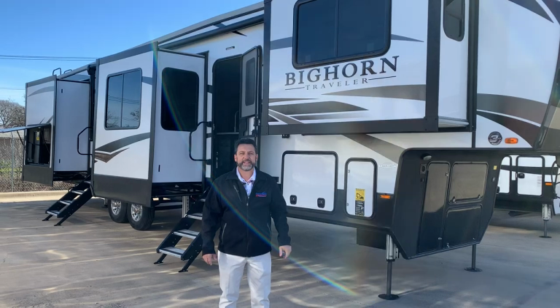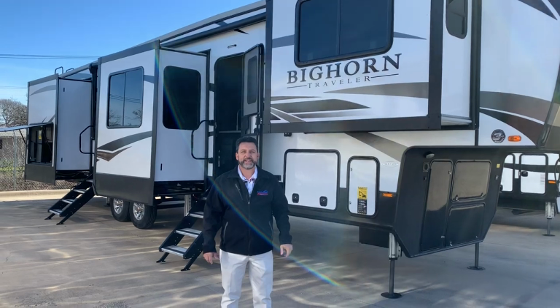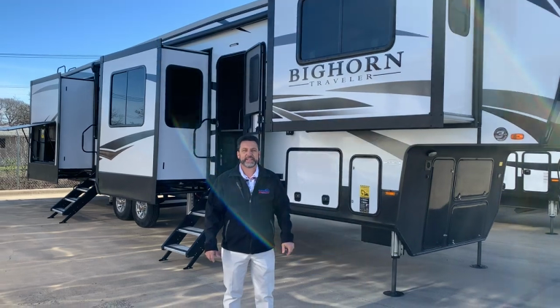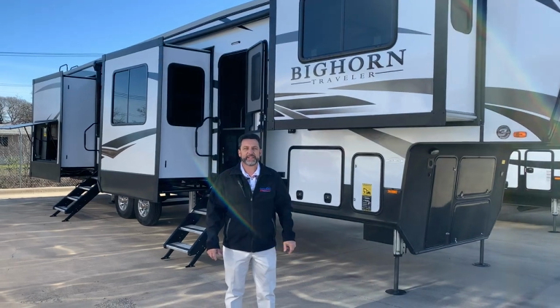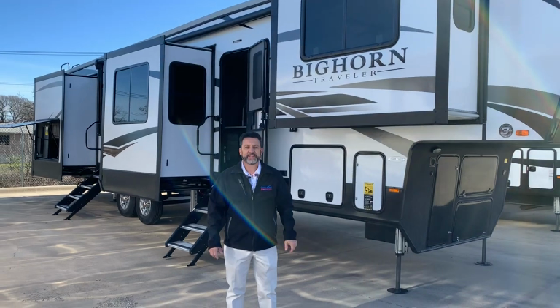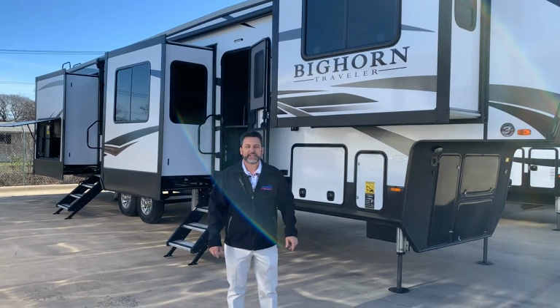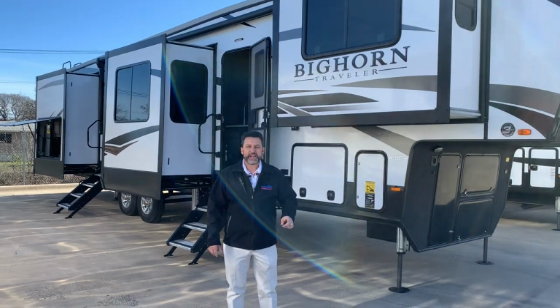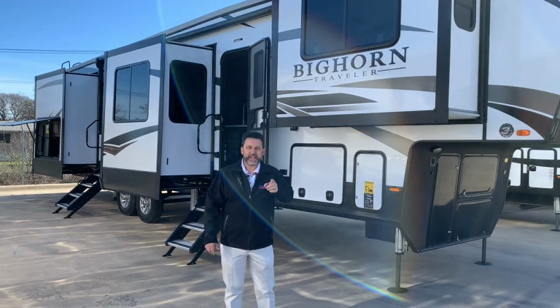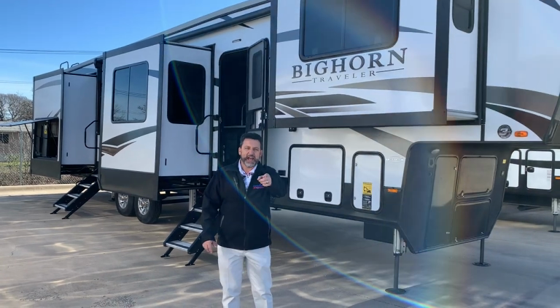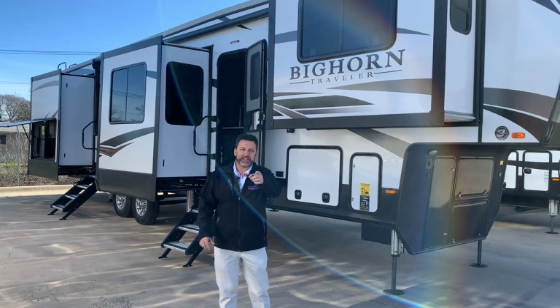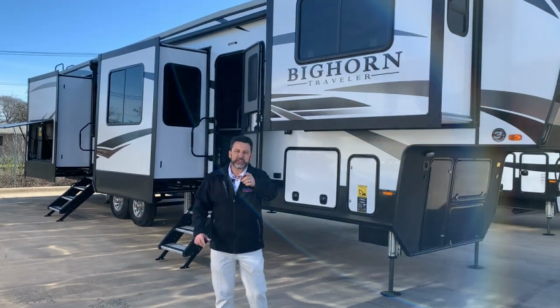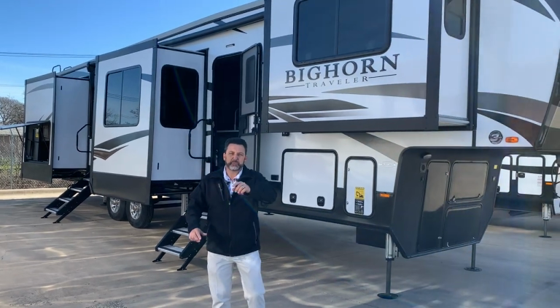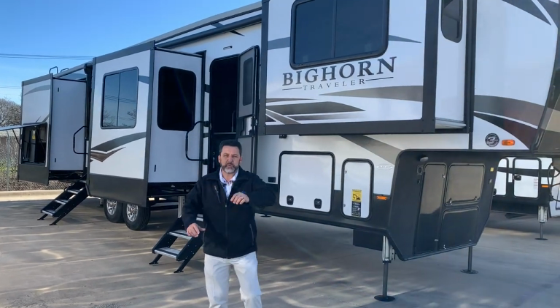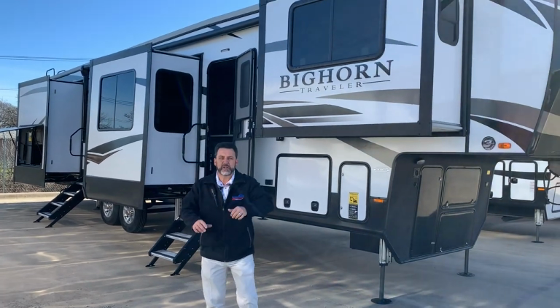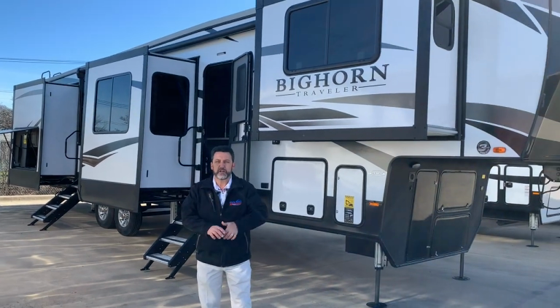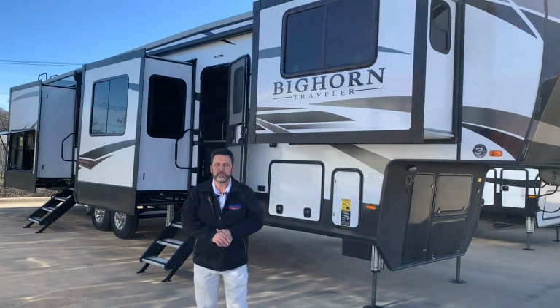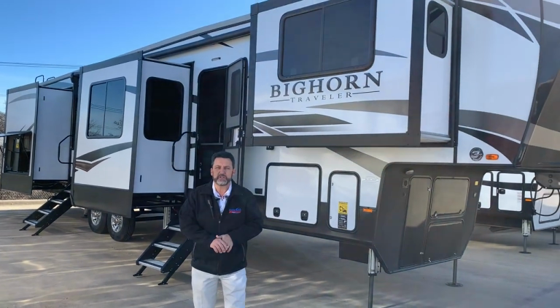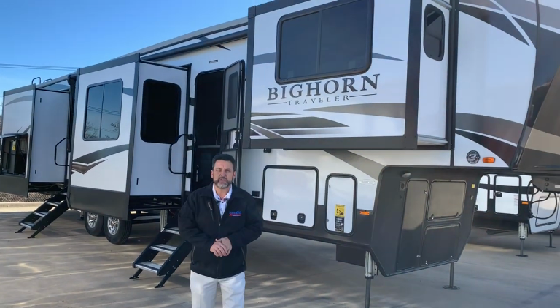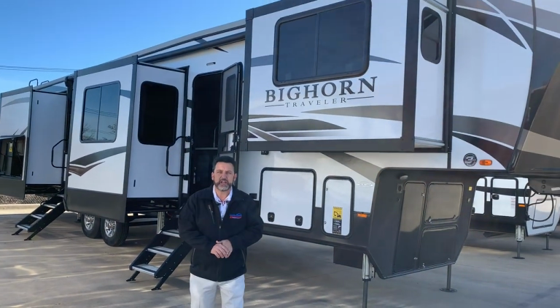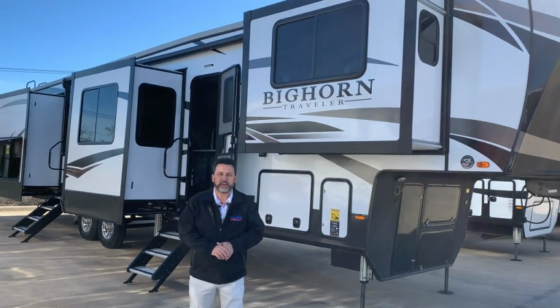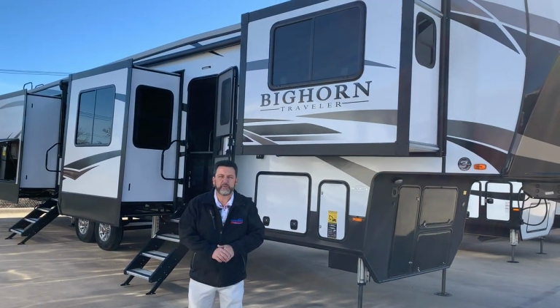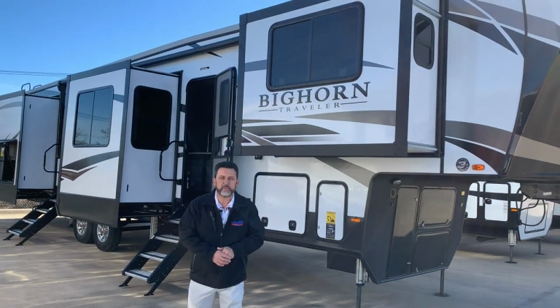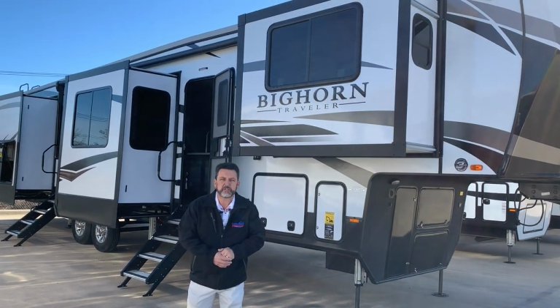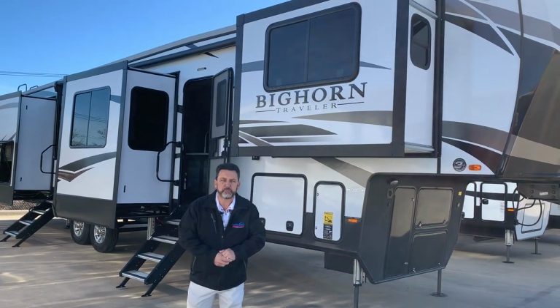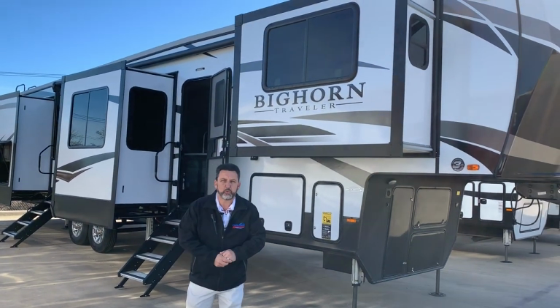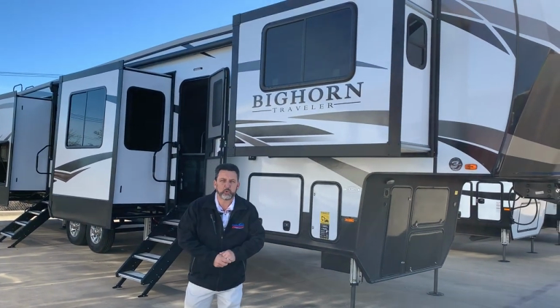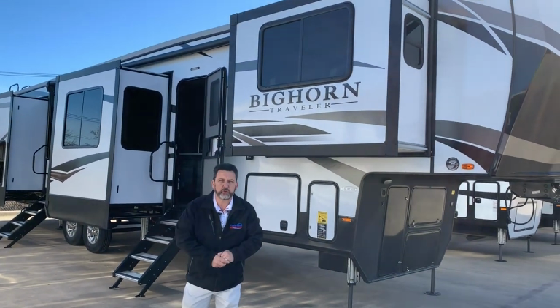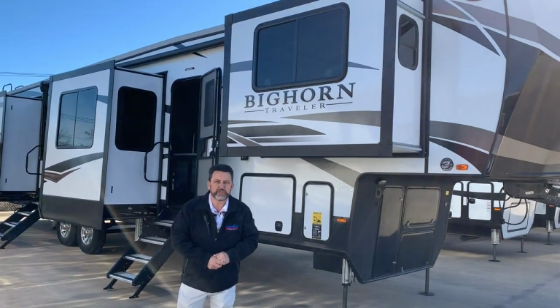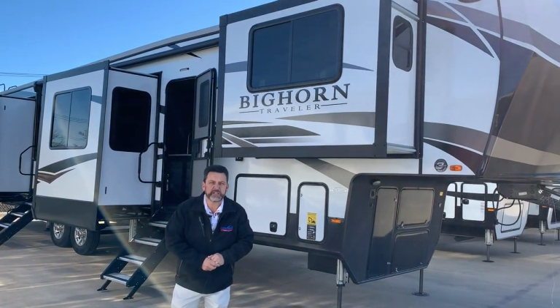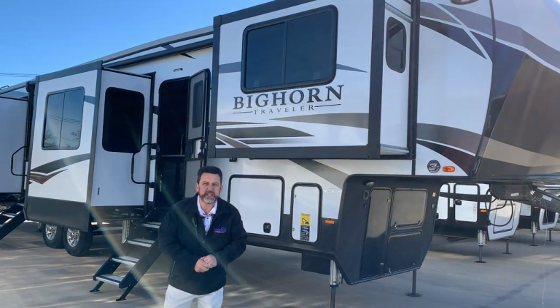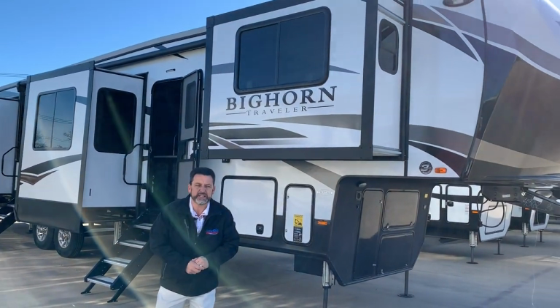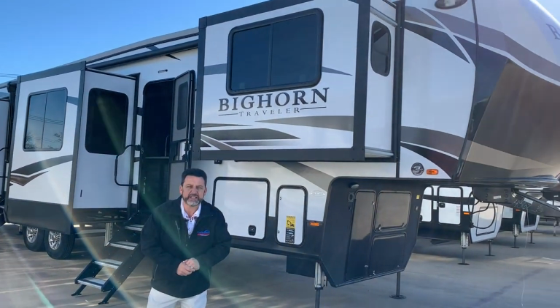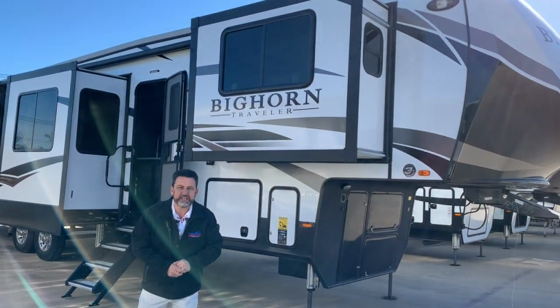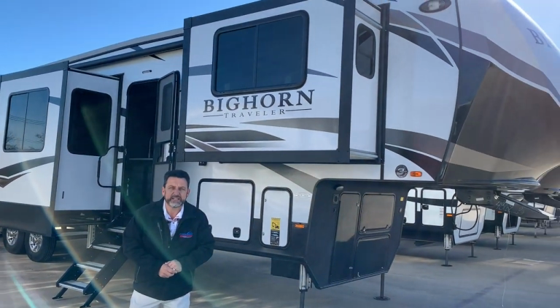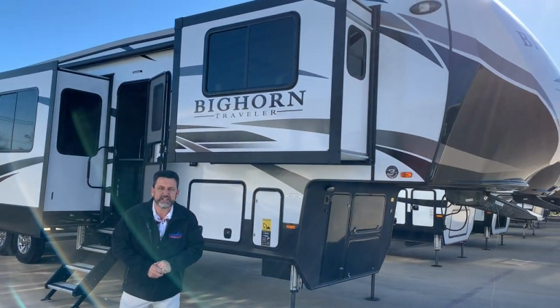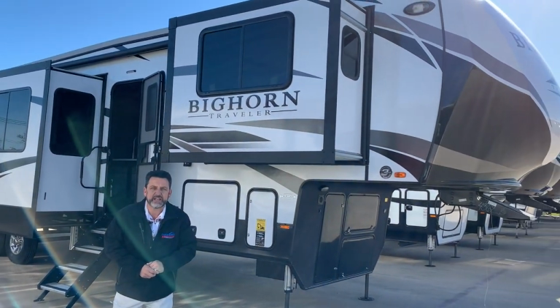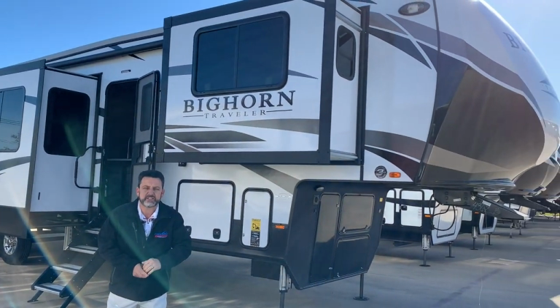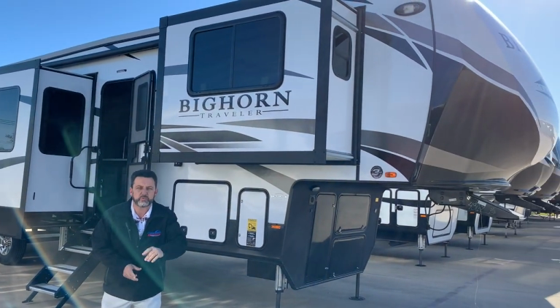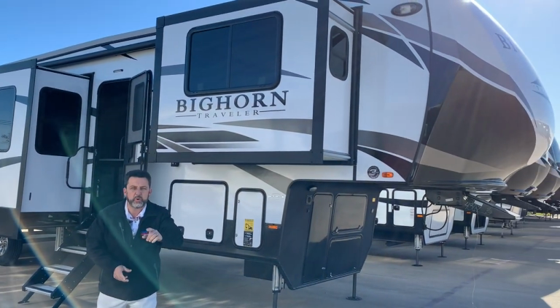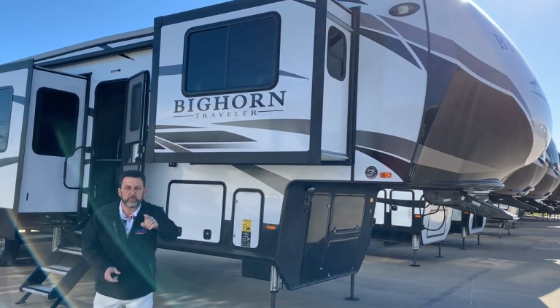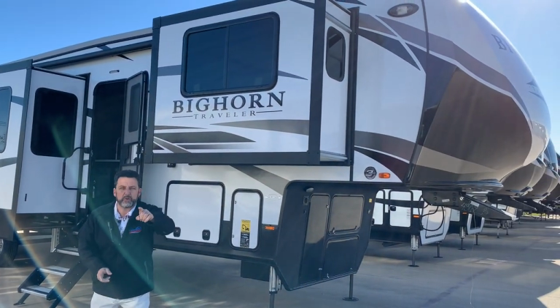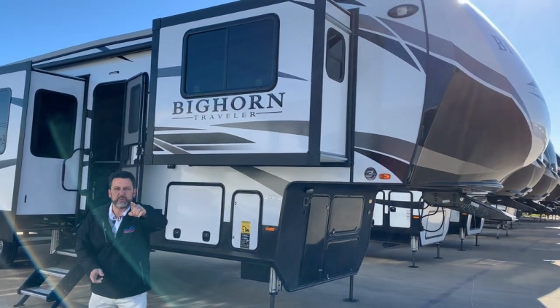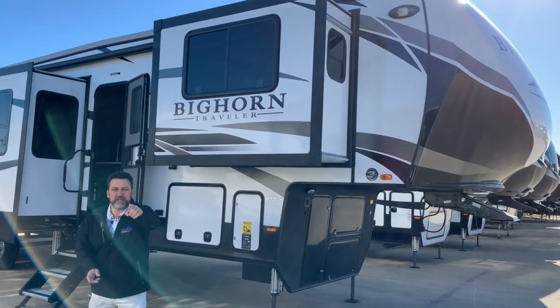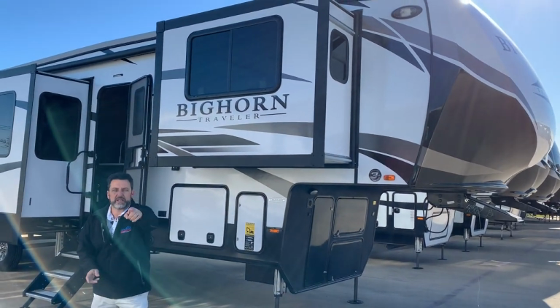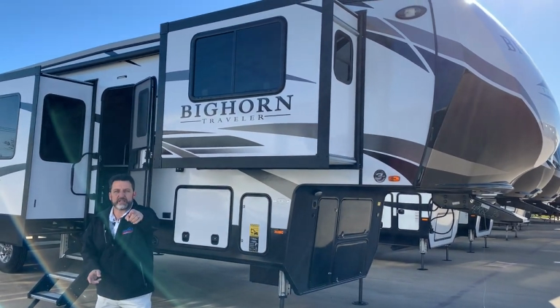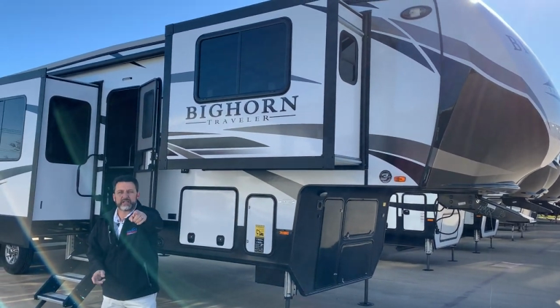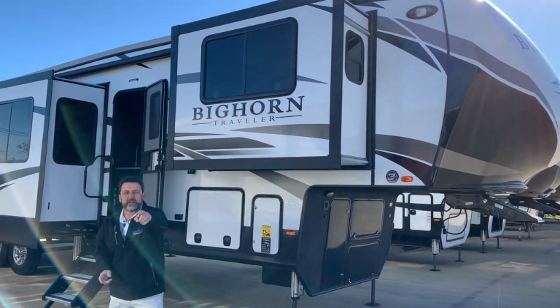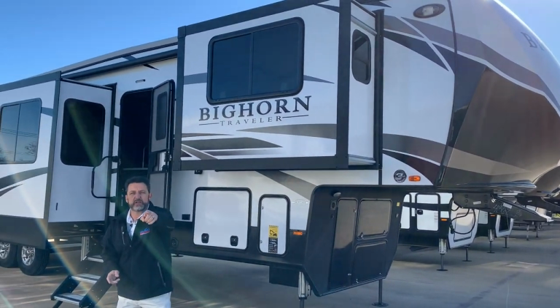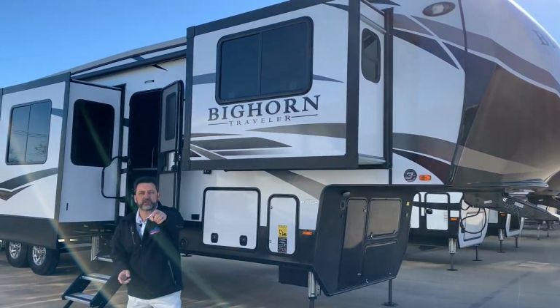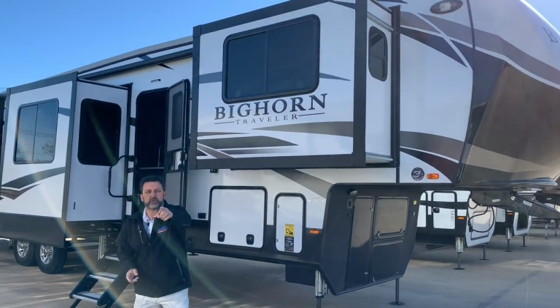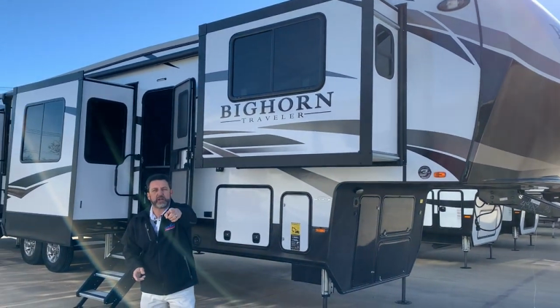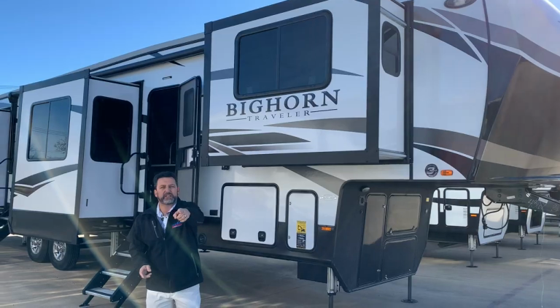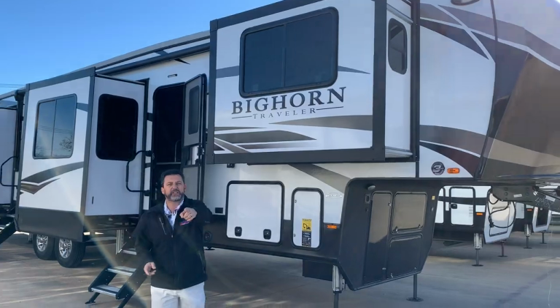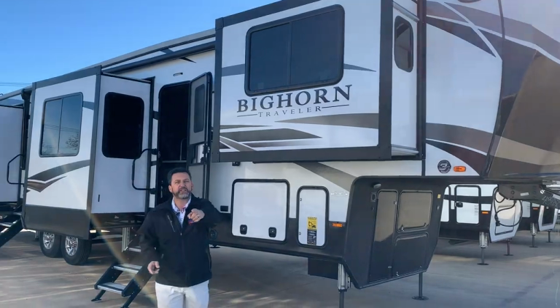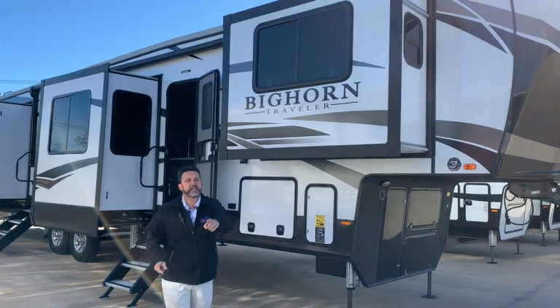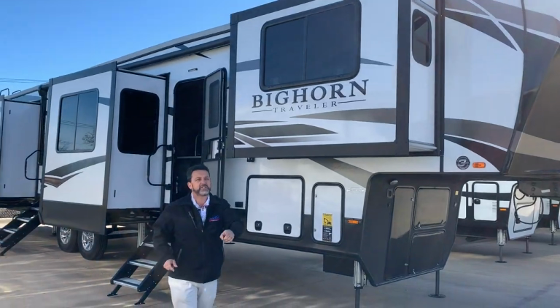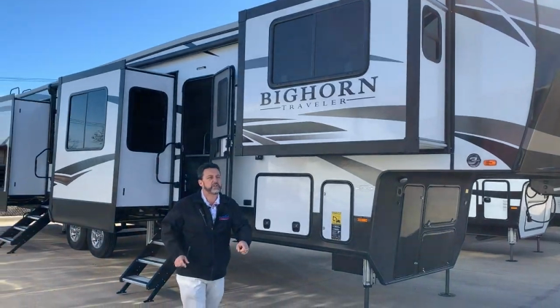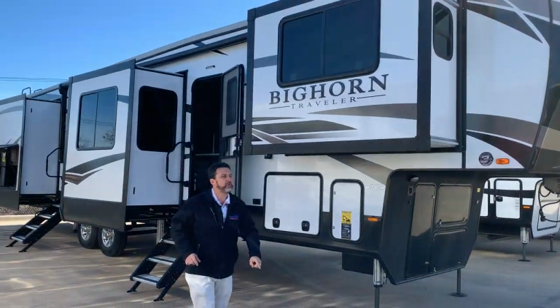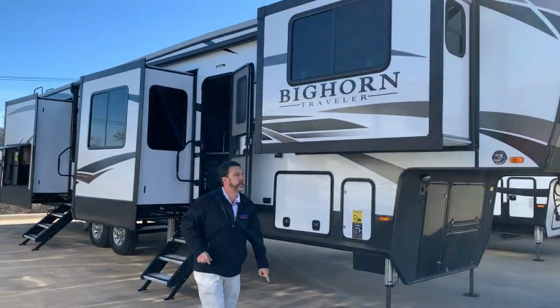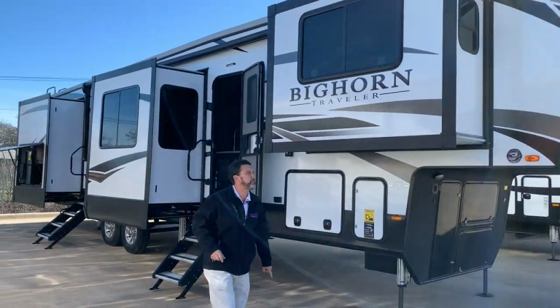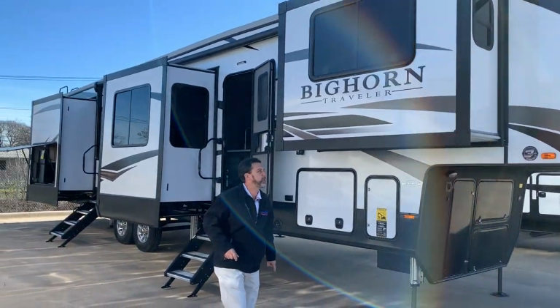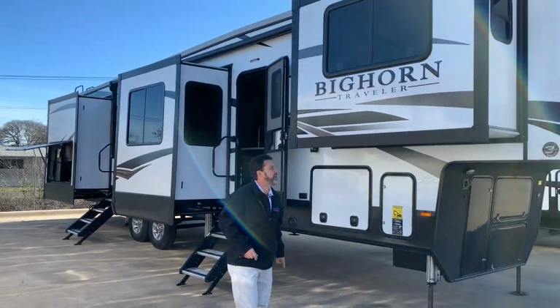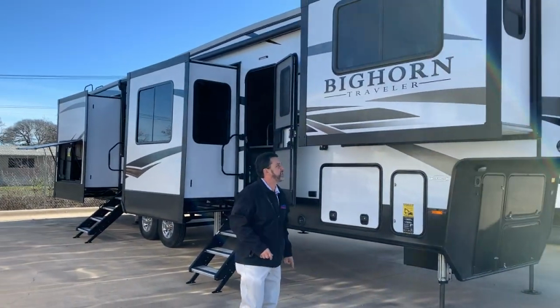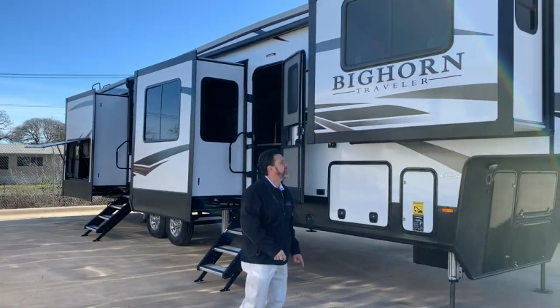Hey guys, it's Brent coming to you today from ExploreUSA in Denton, Texas, where we're making deals — great selection, great pricing.